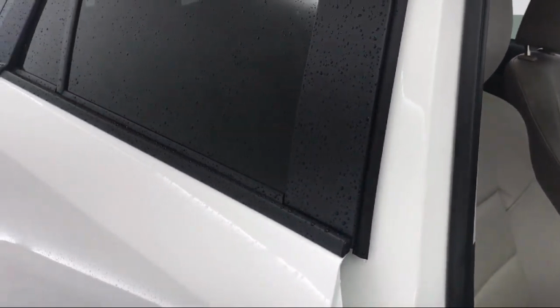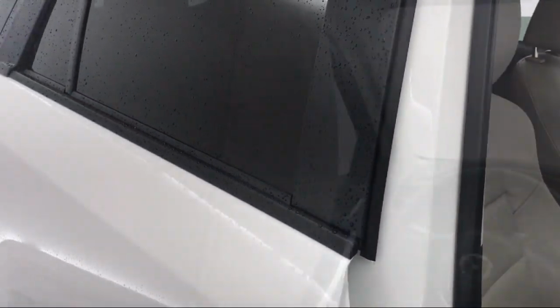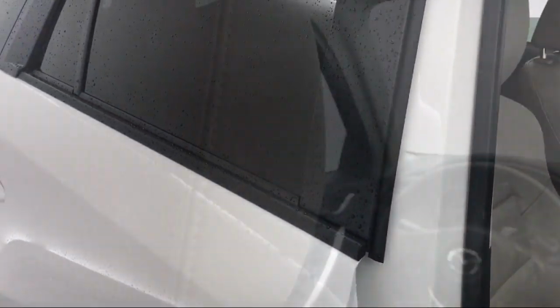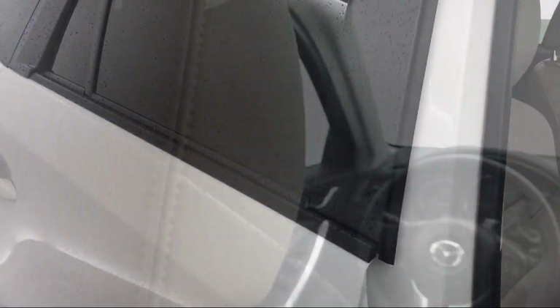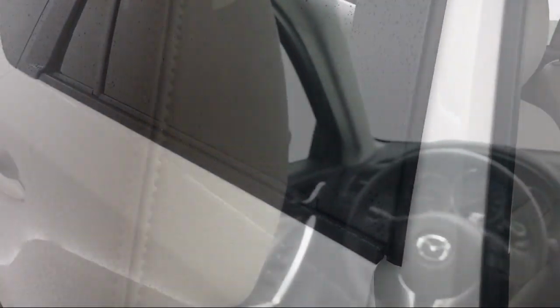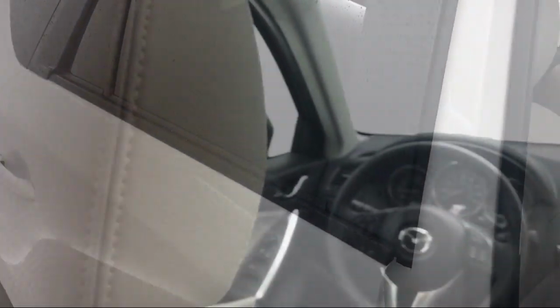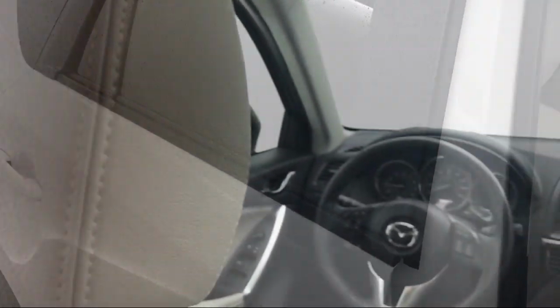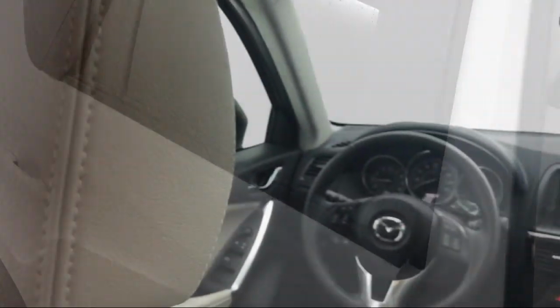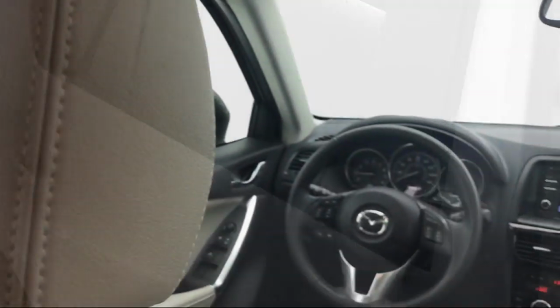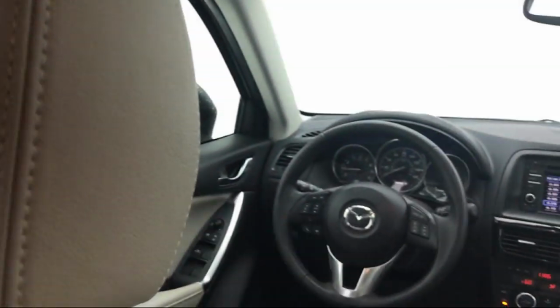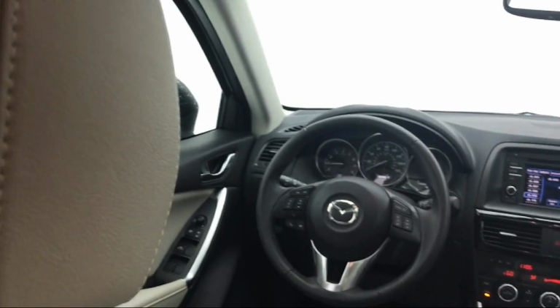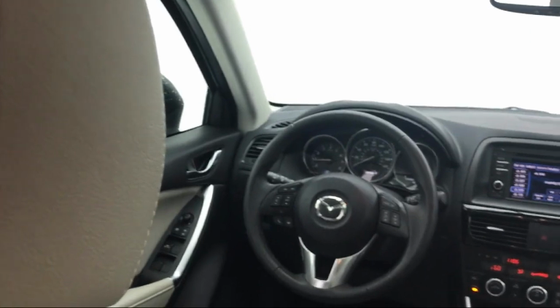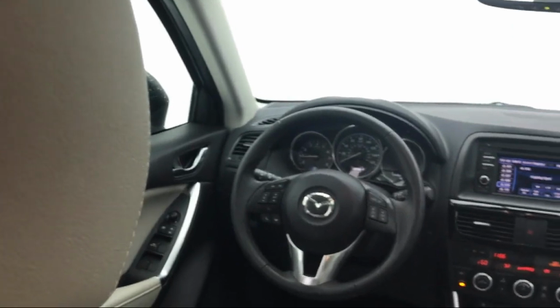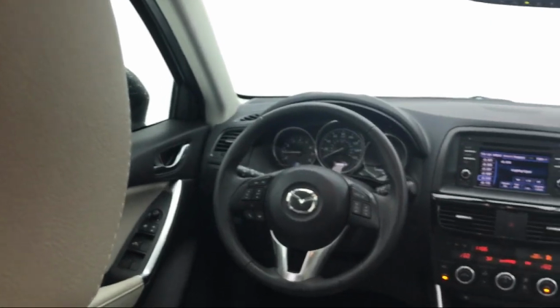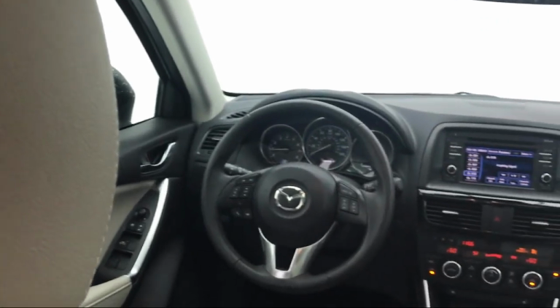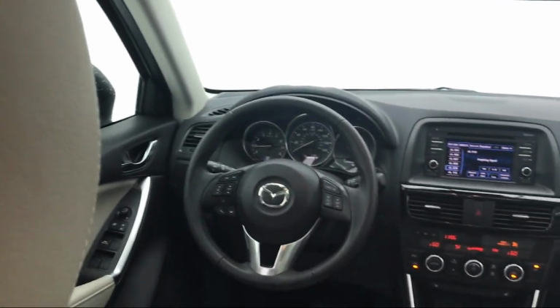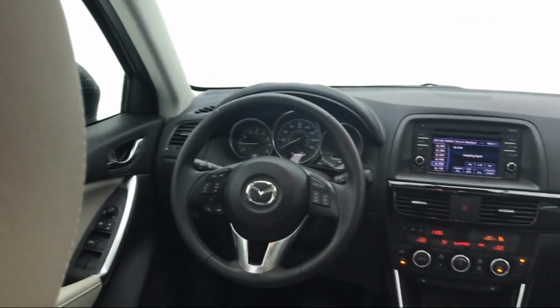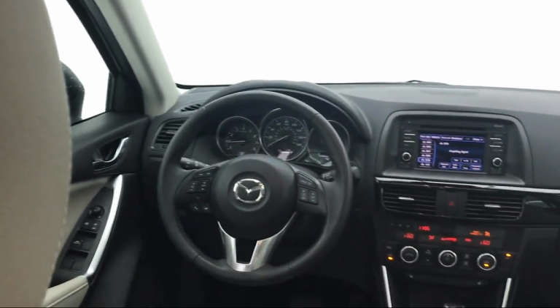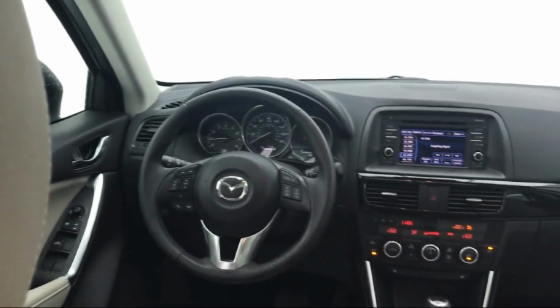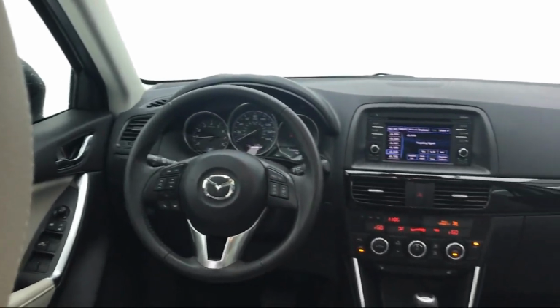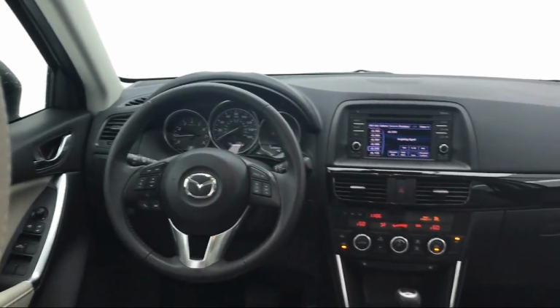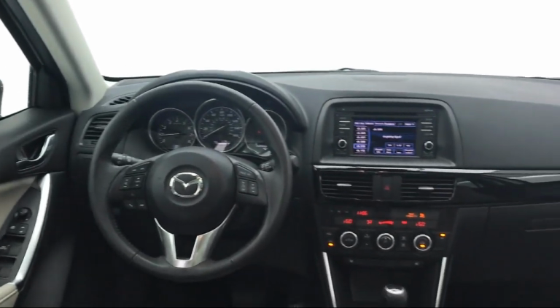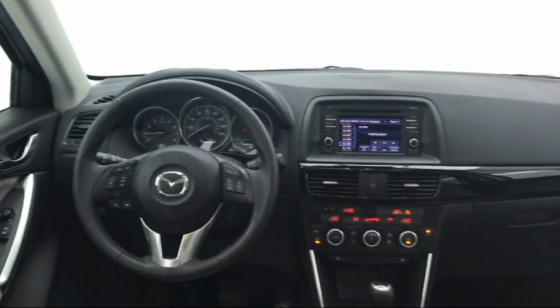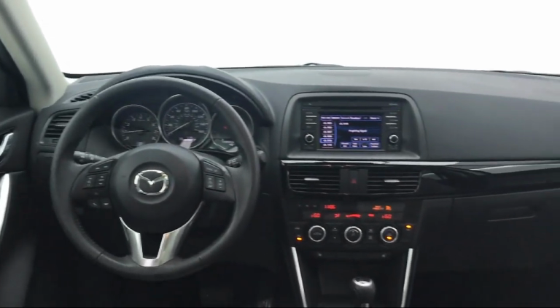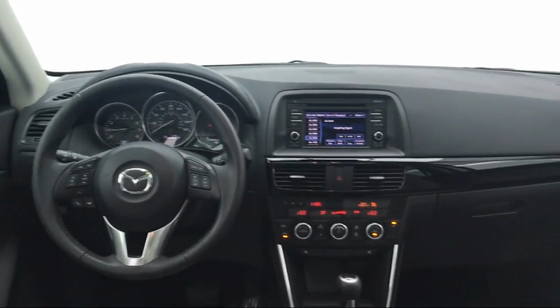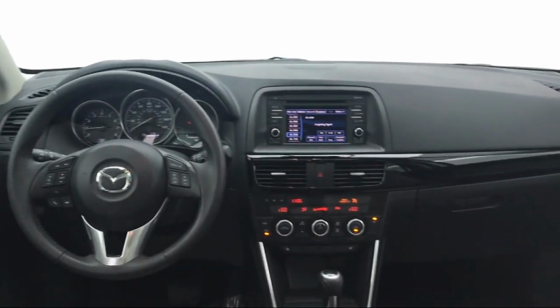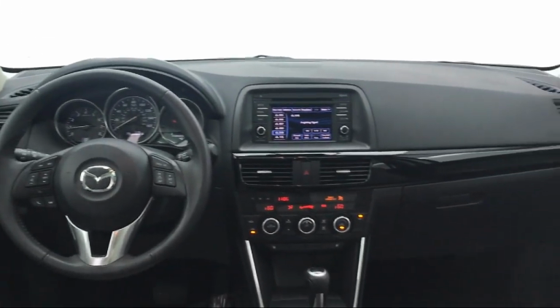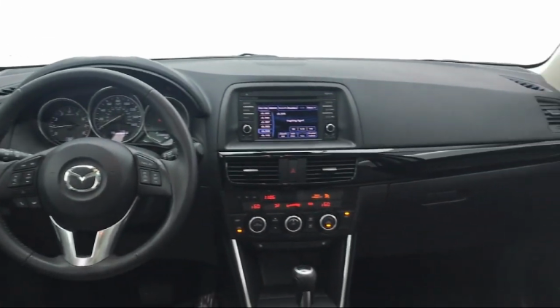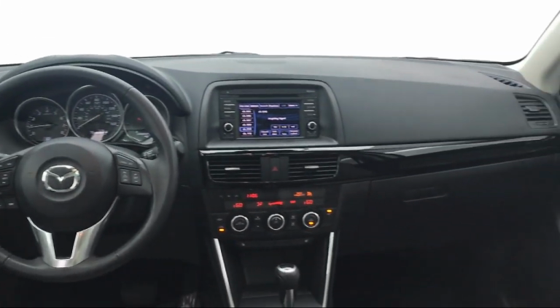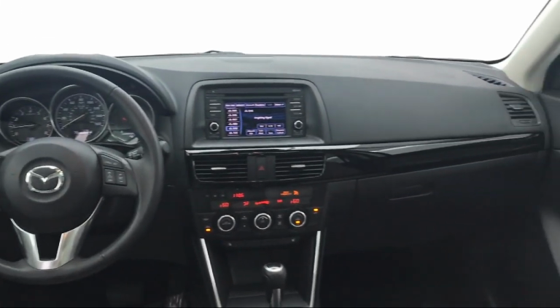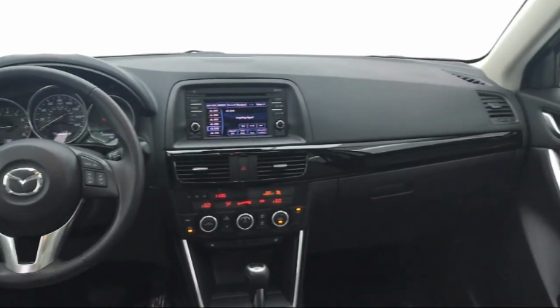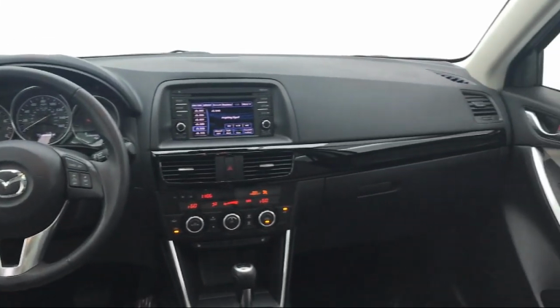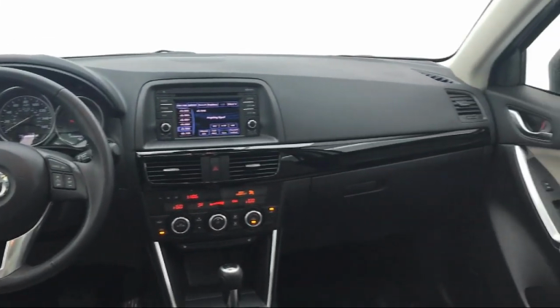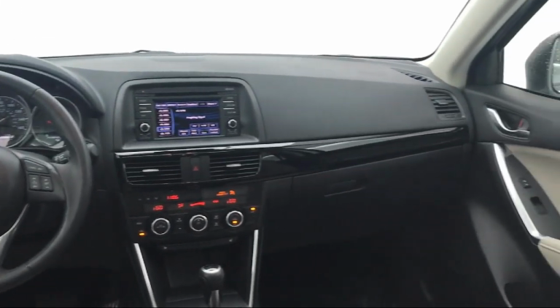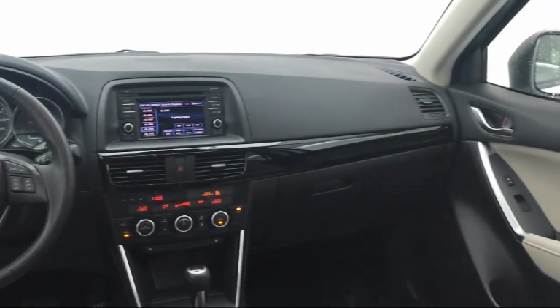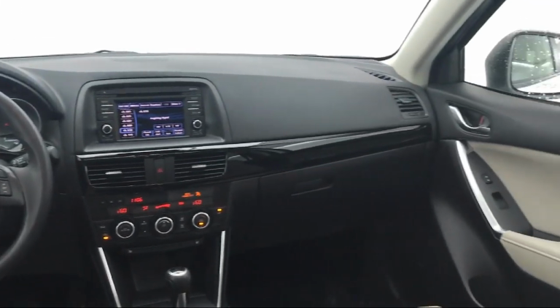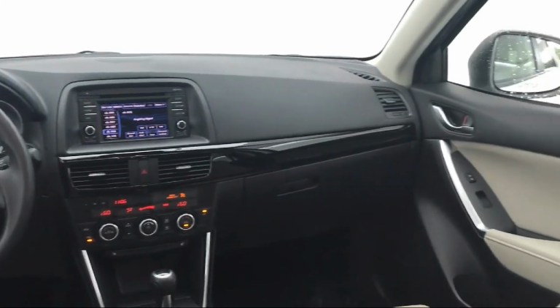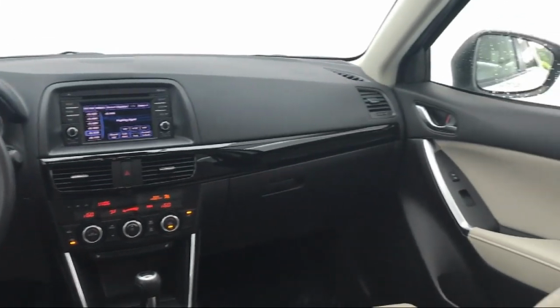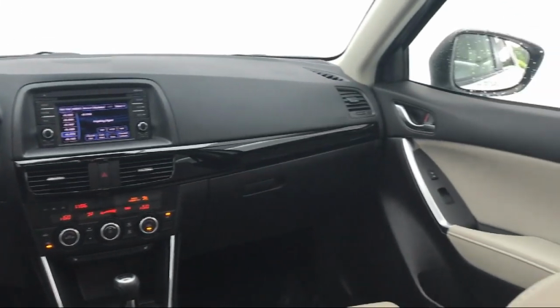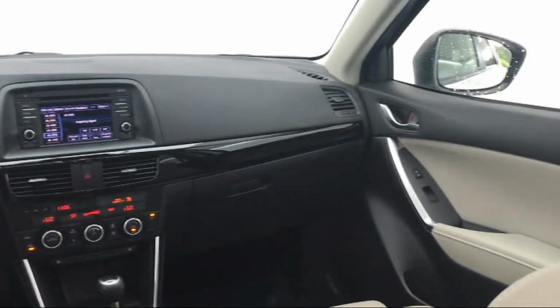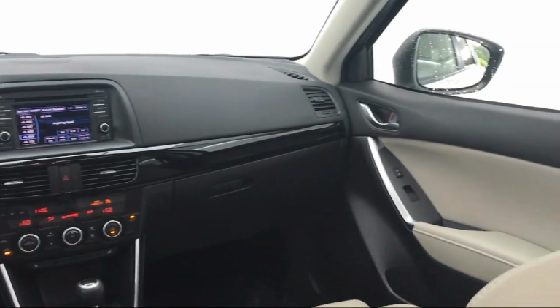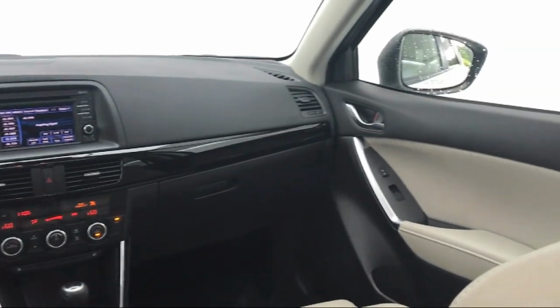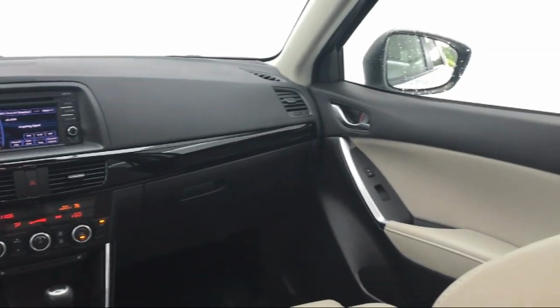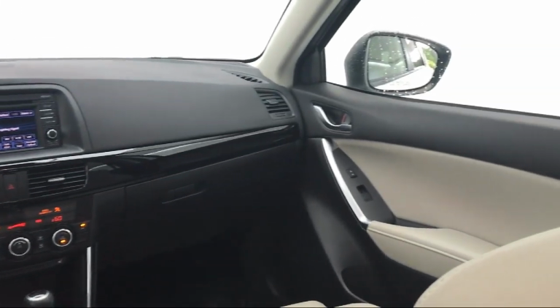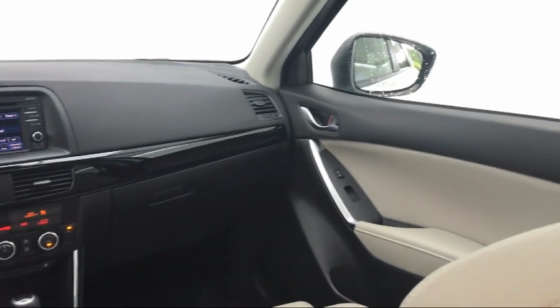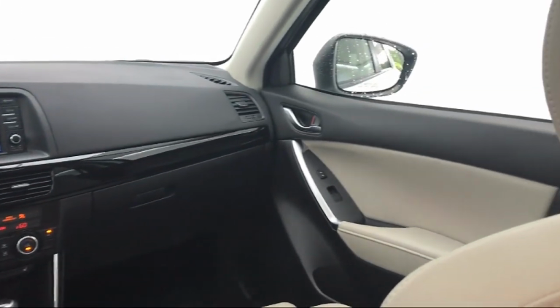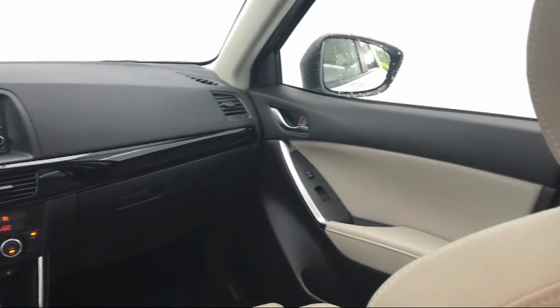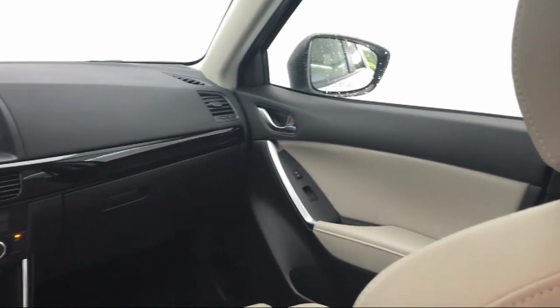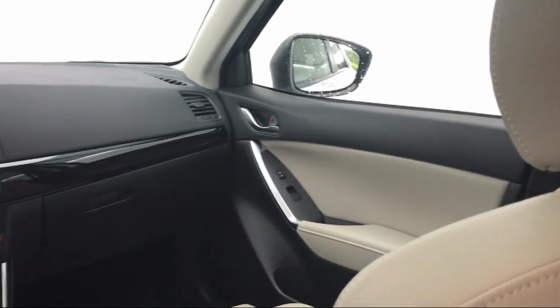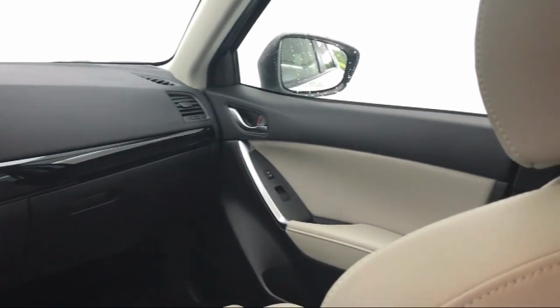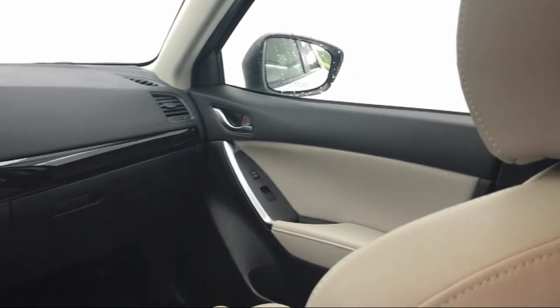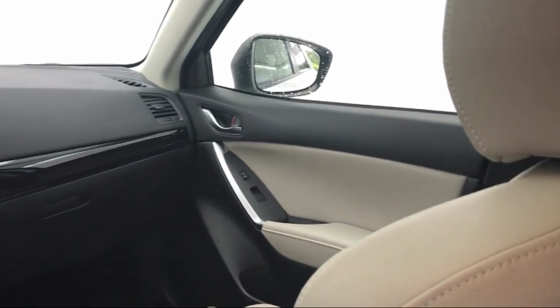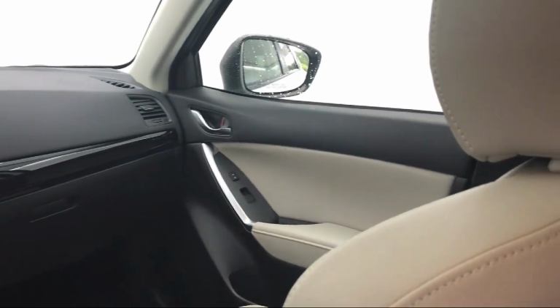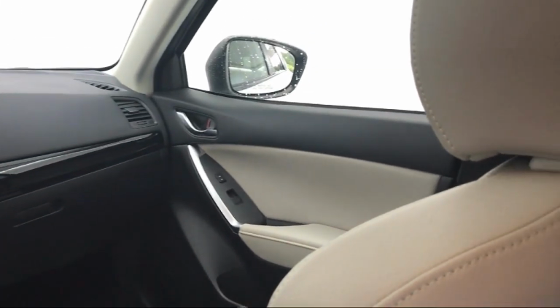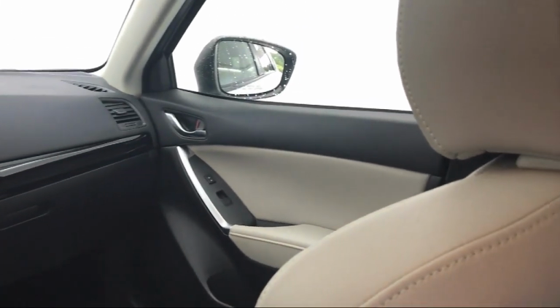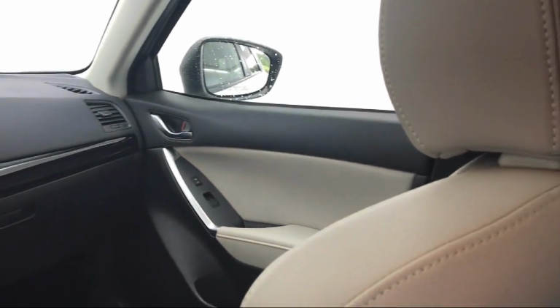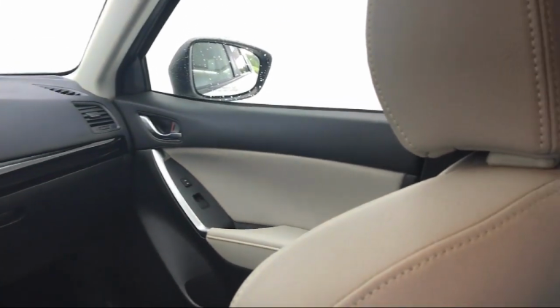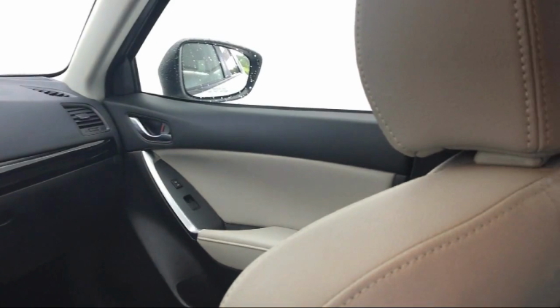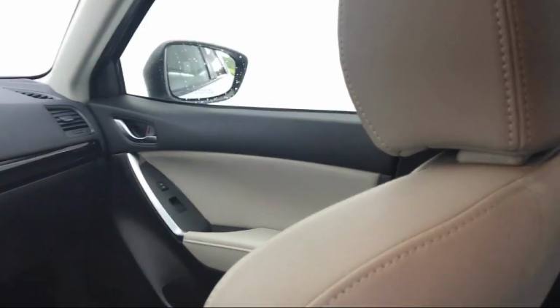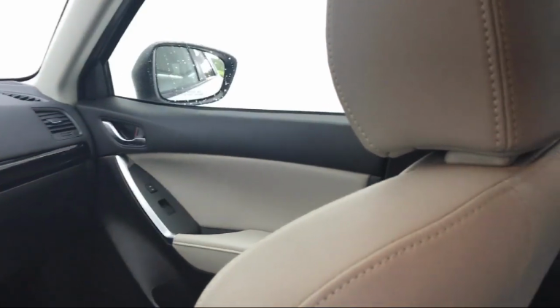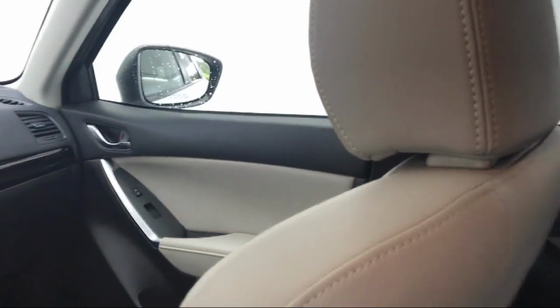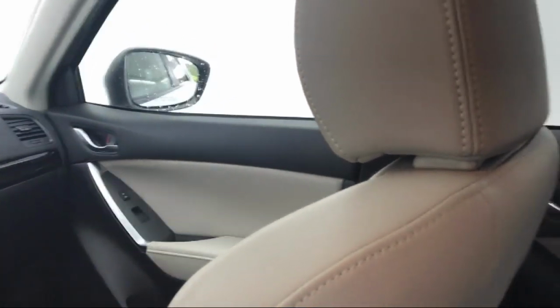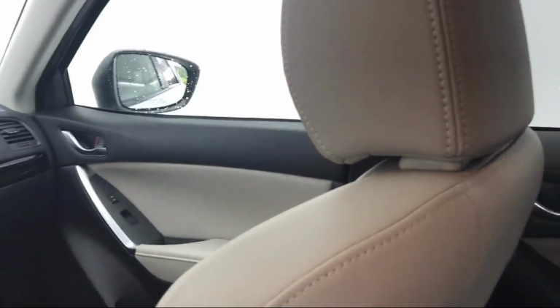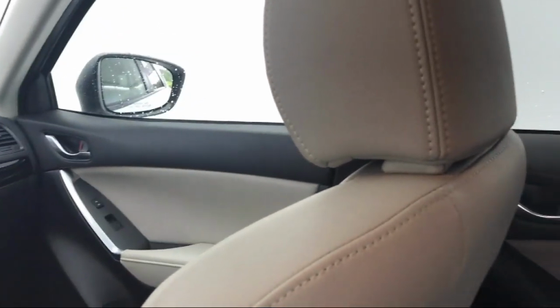It also features heated front seats, air conditioning, a nine speaker audio system, and has less than 10,000 miles on the odometer.